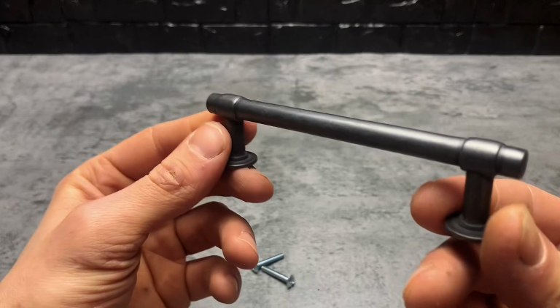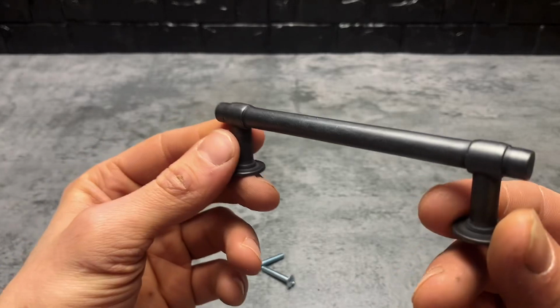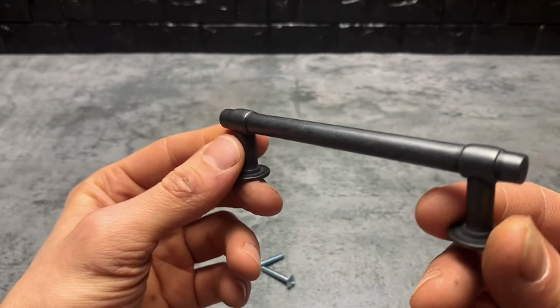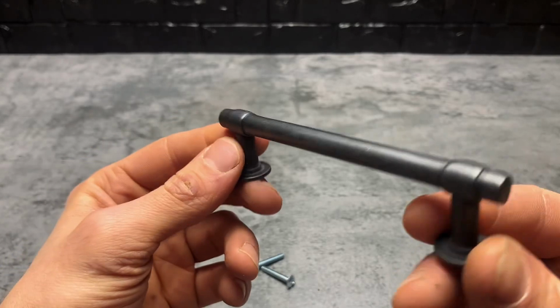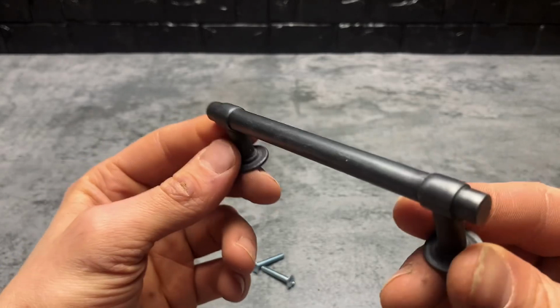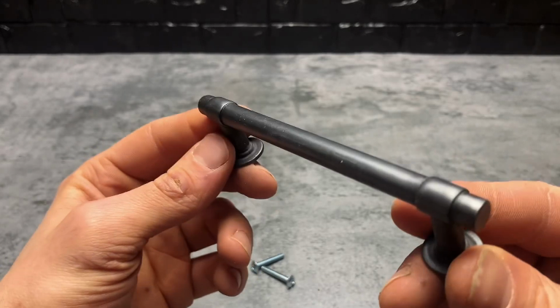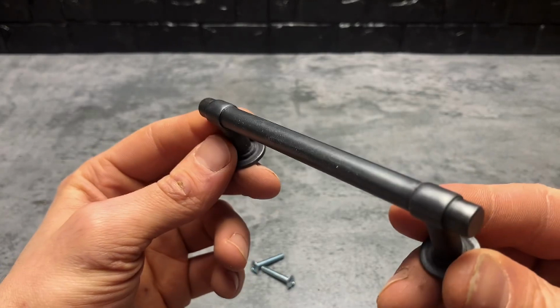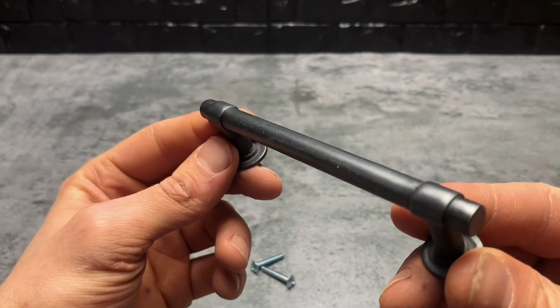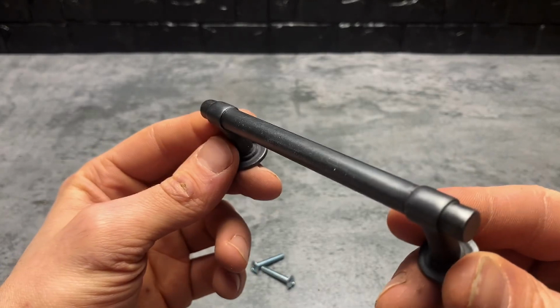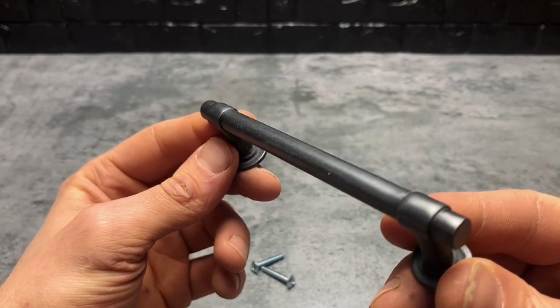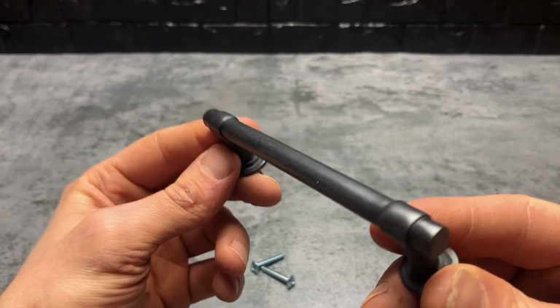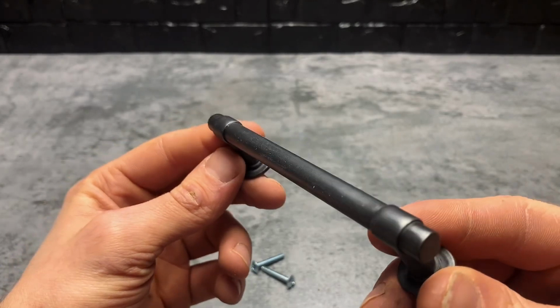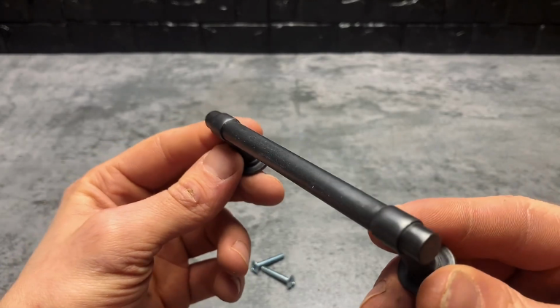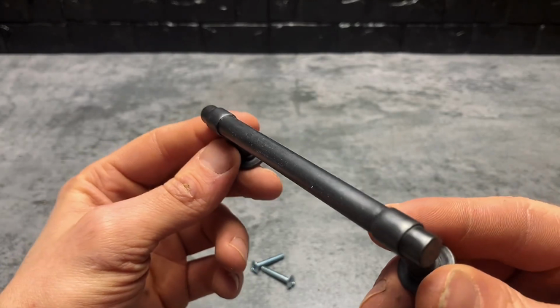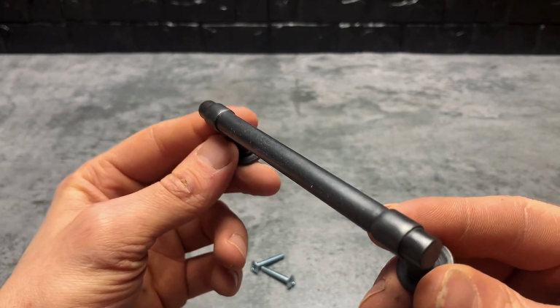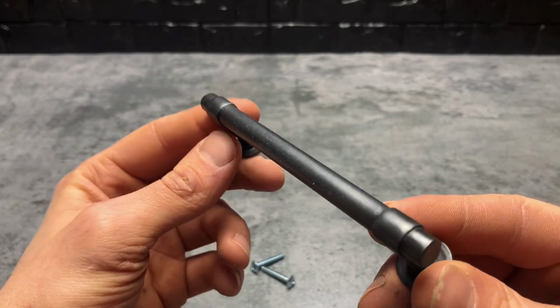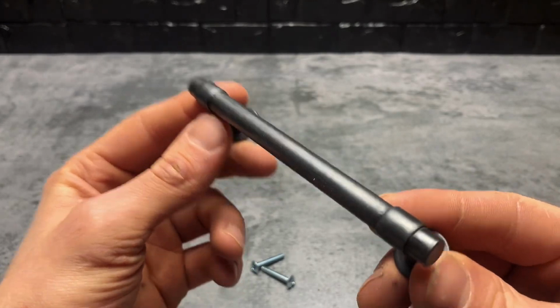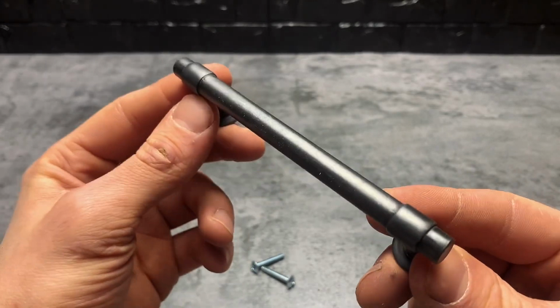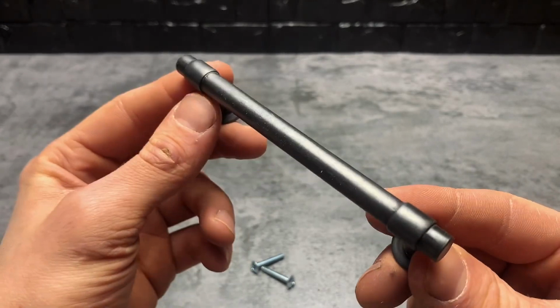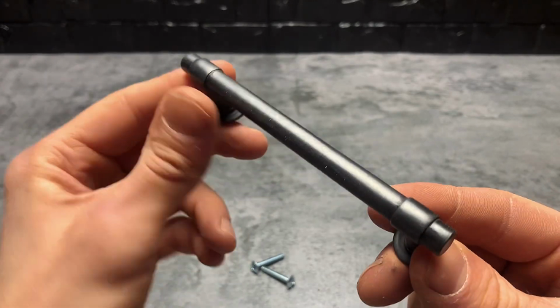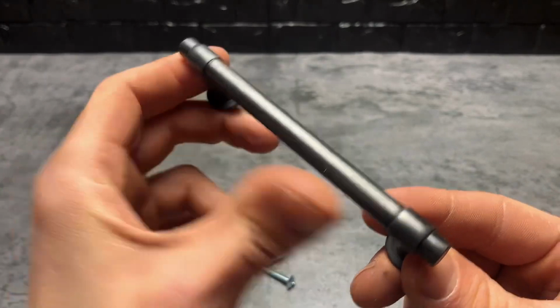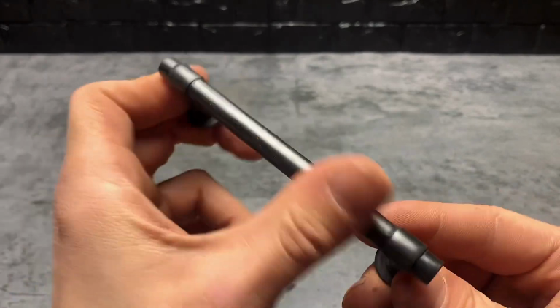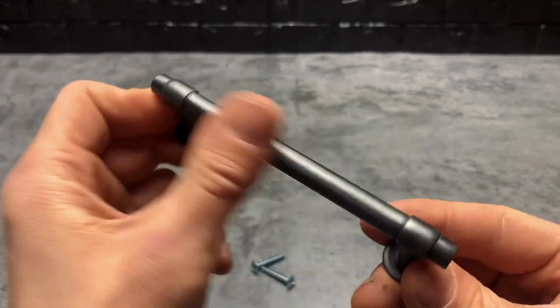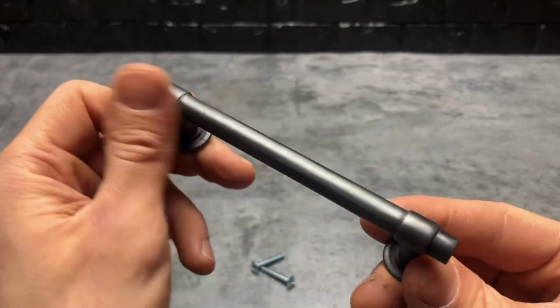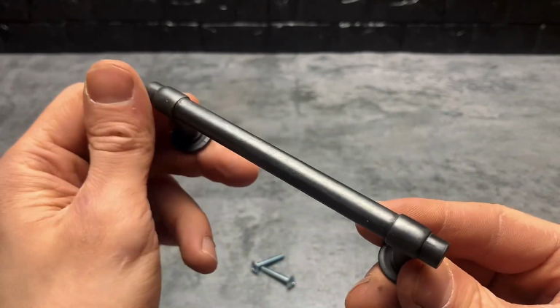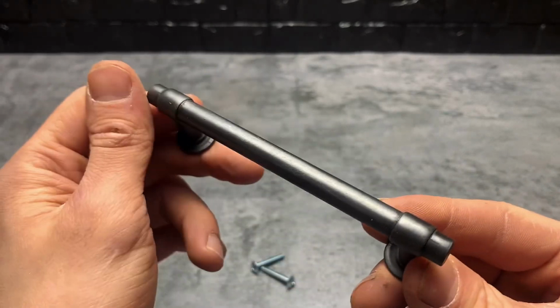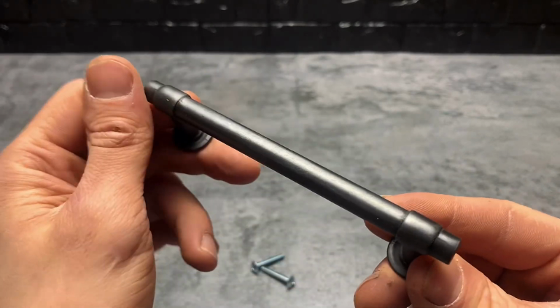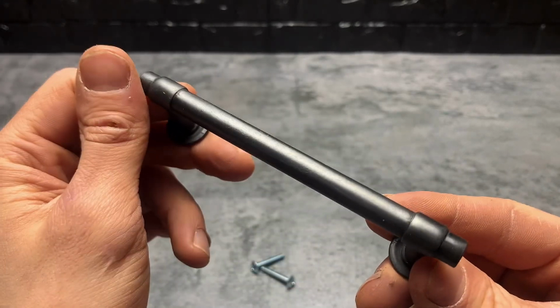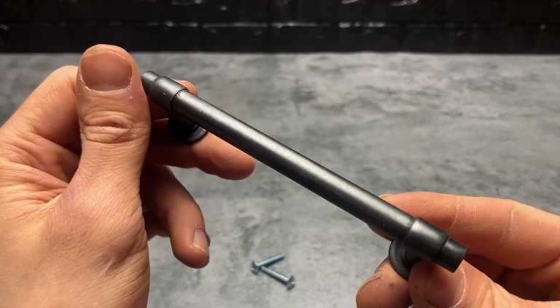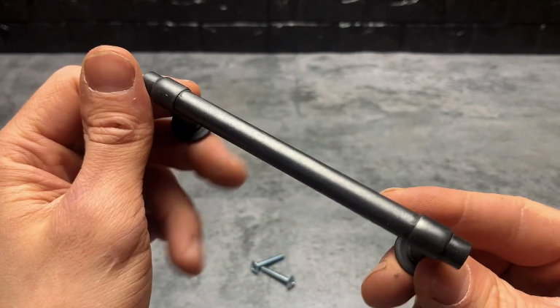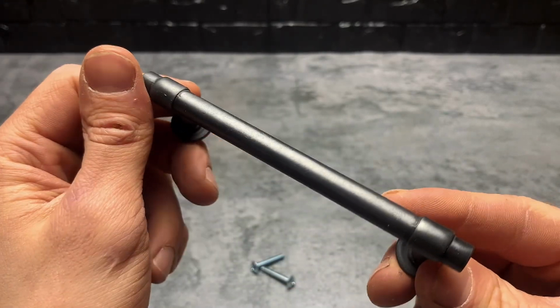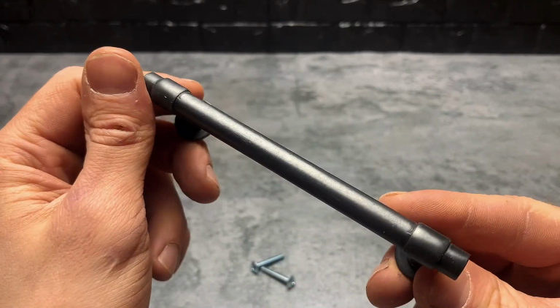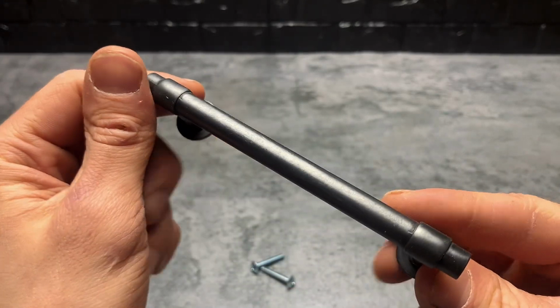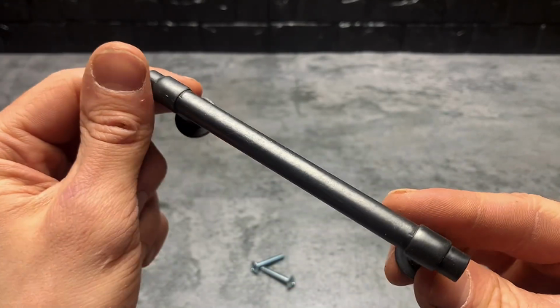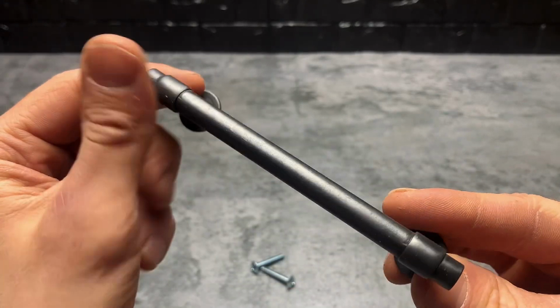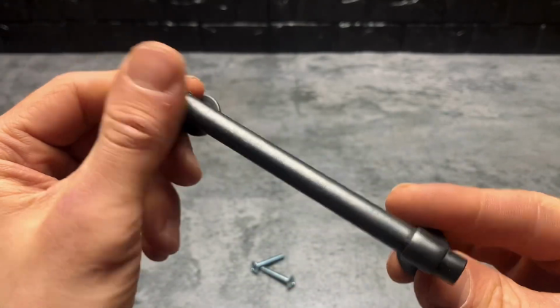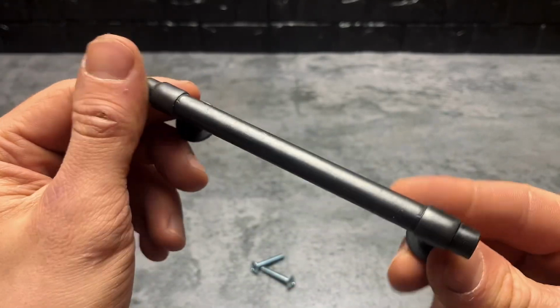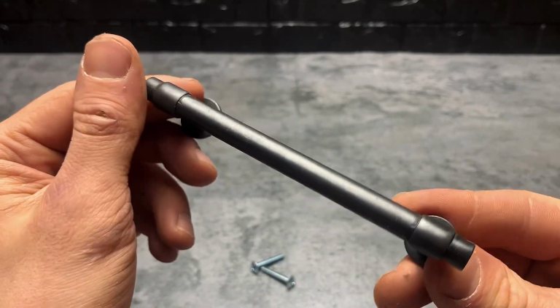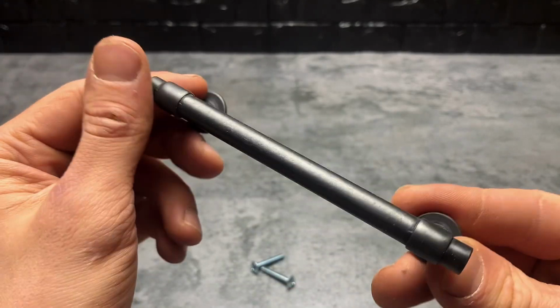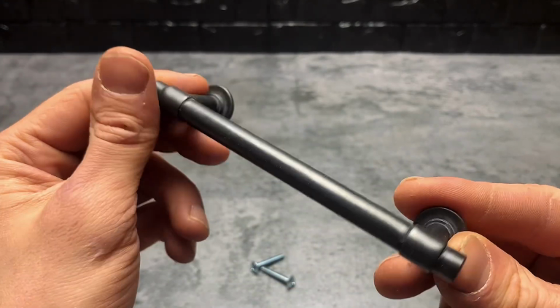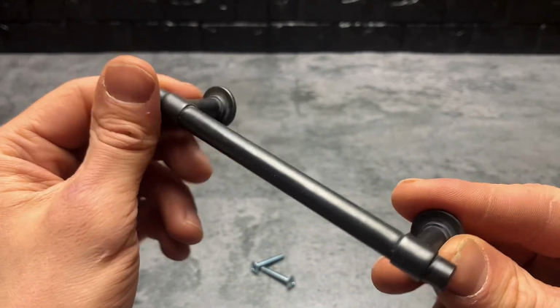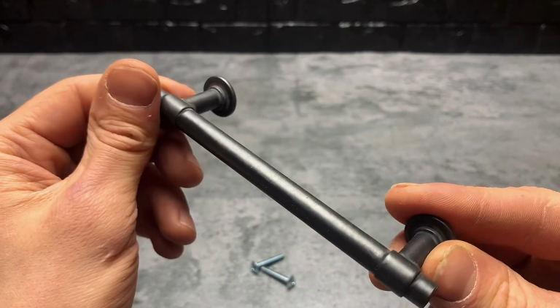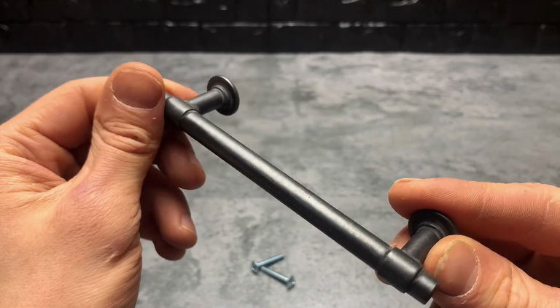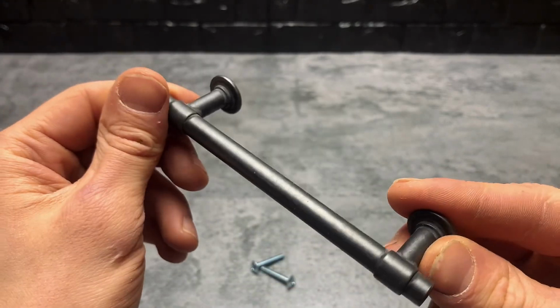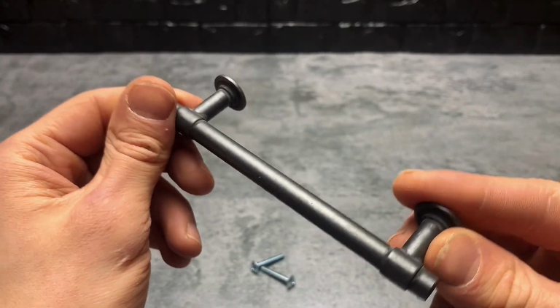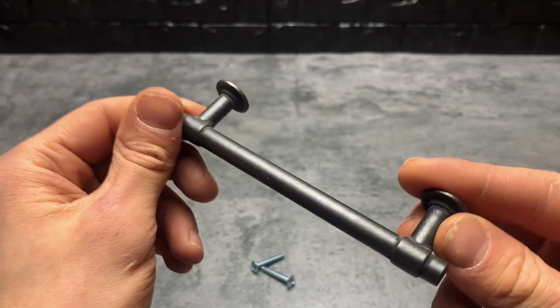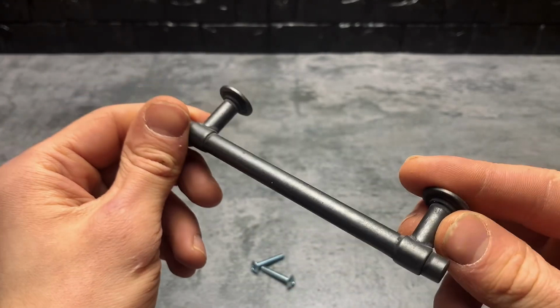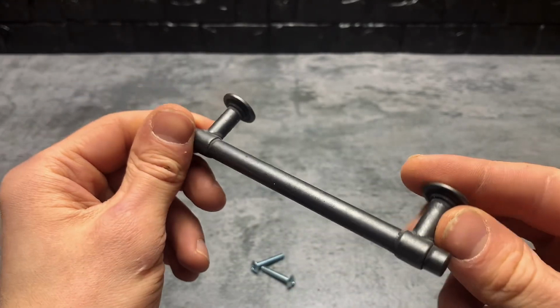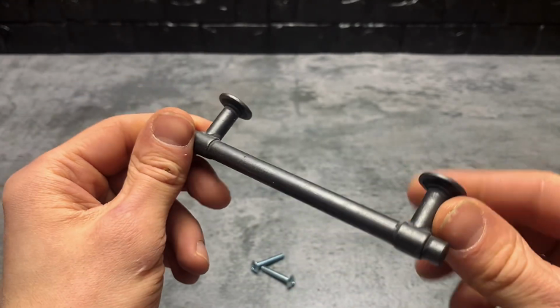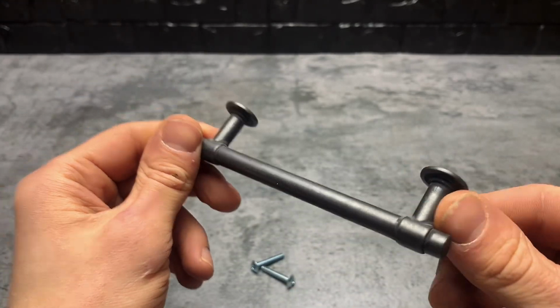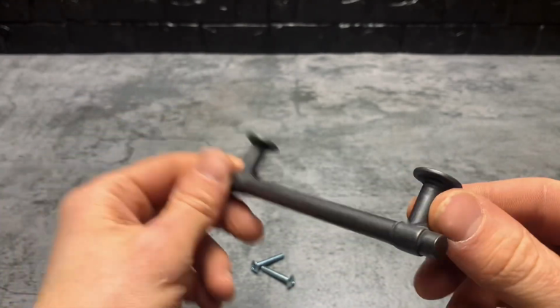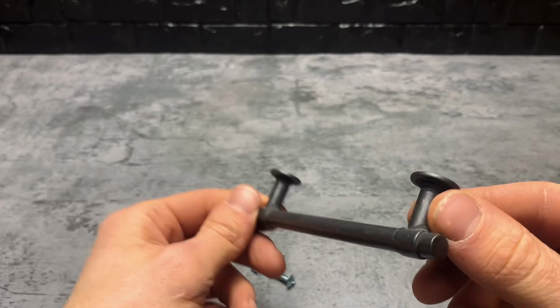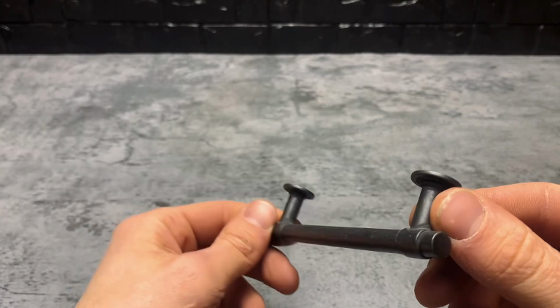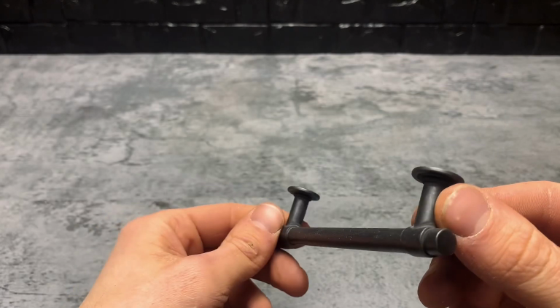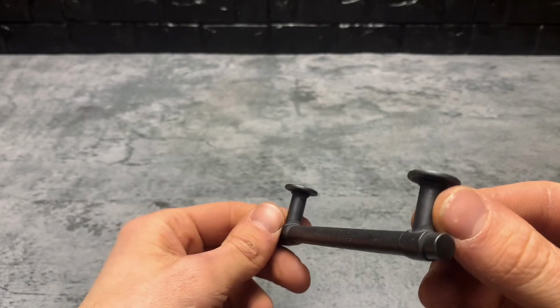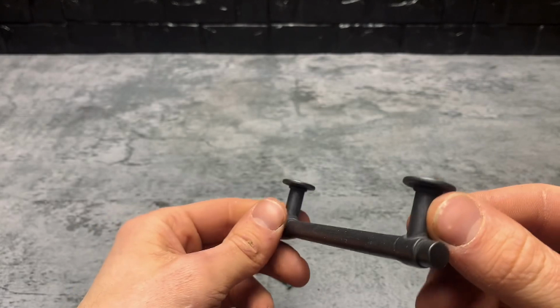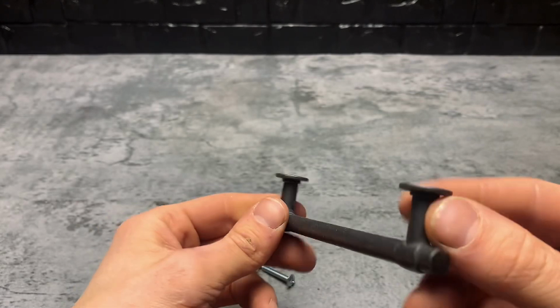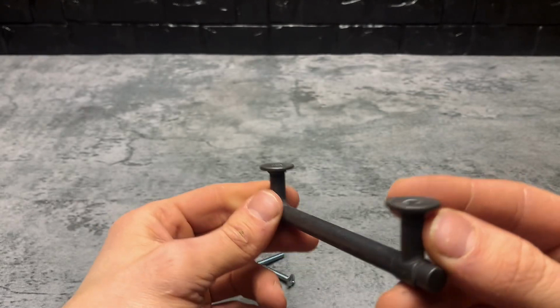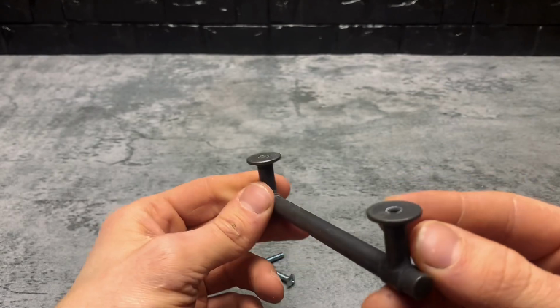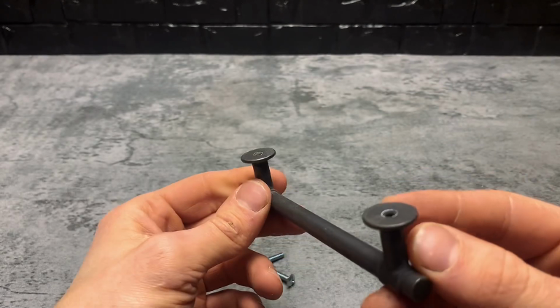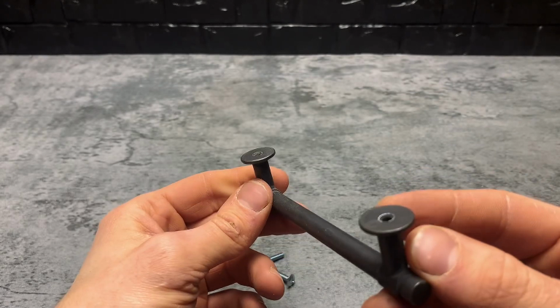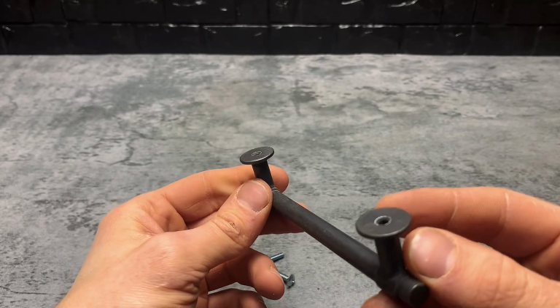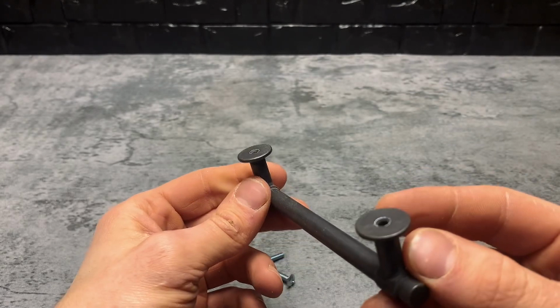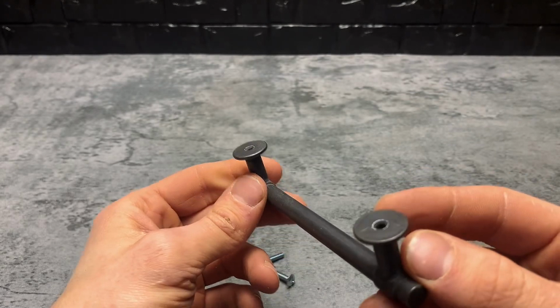Hey everyone, this is just a quick look at these straight bar poles. Here I have the soft iron style and they look awesome.